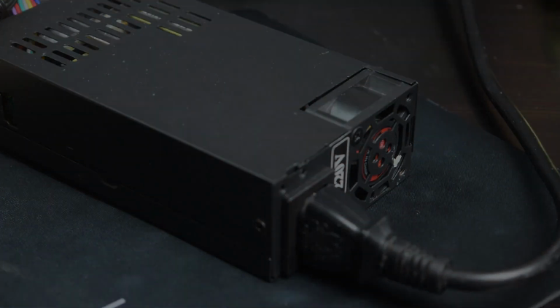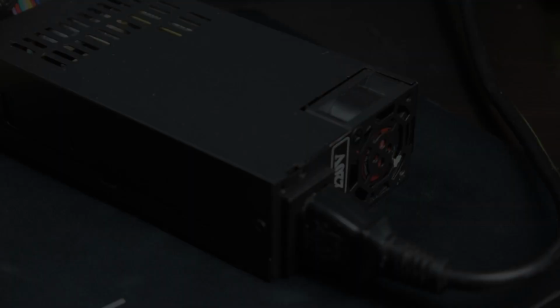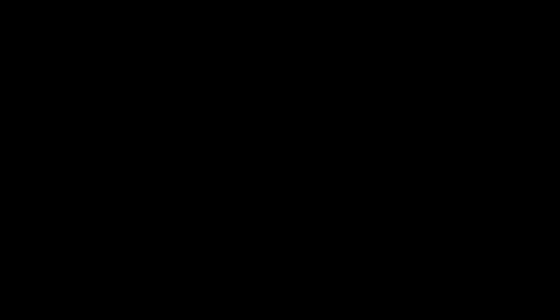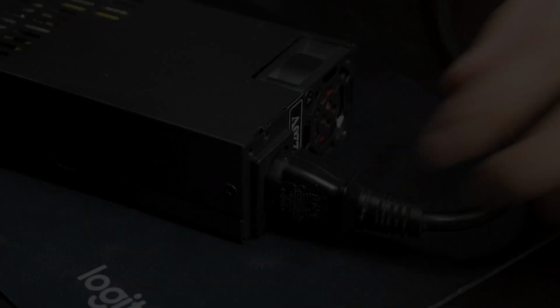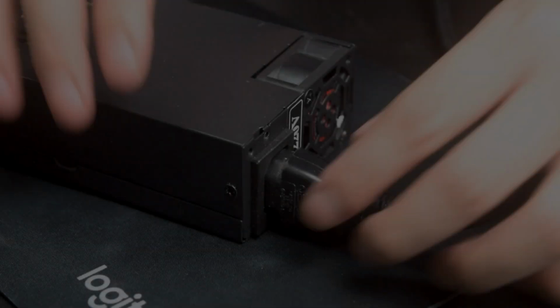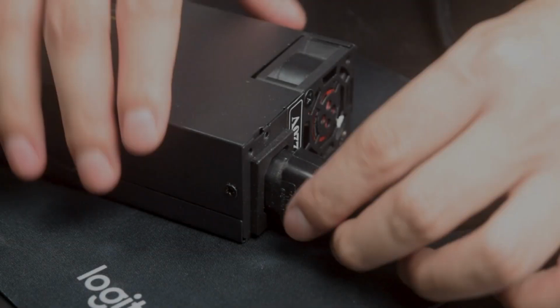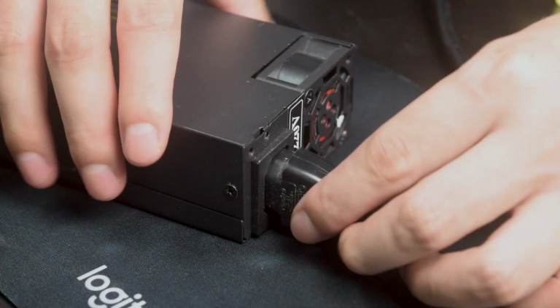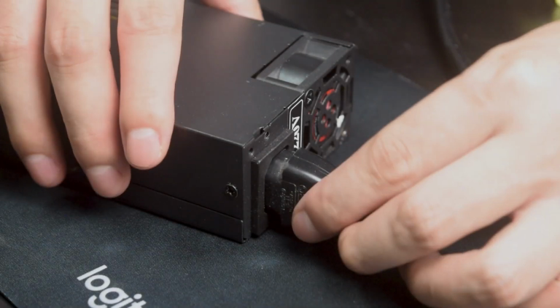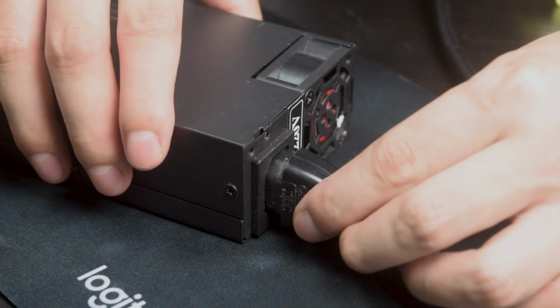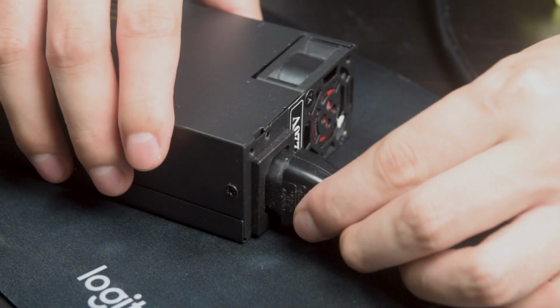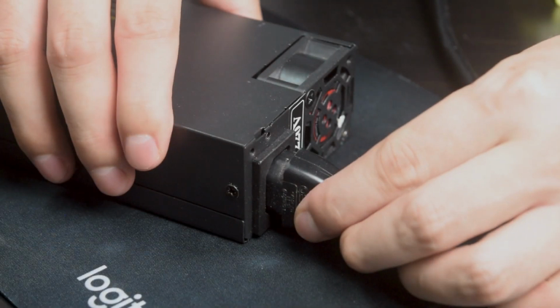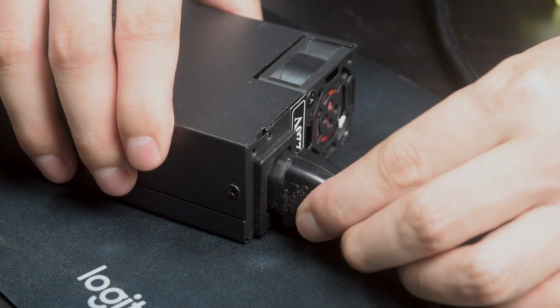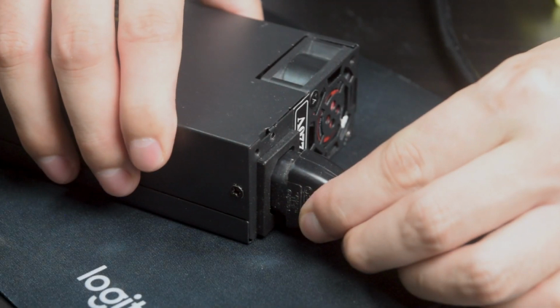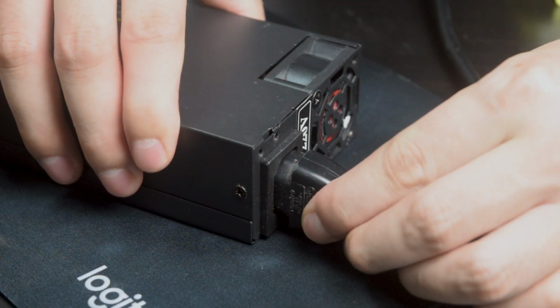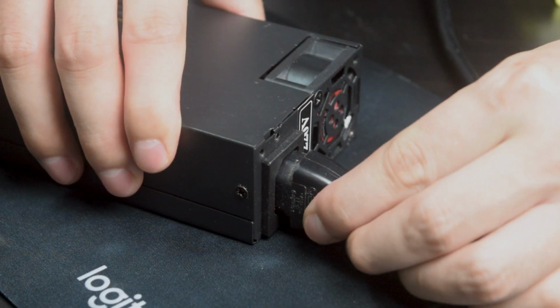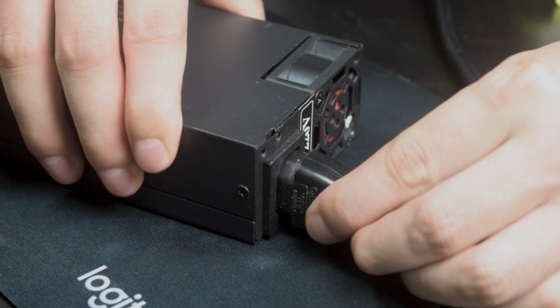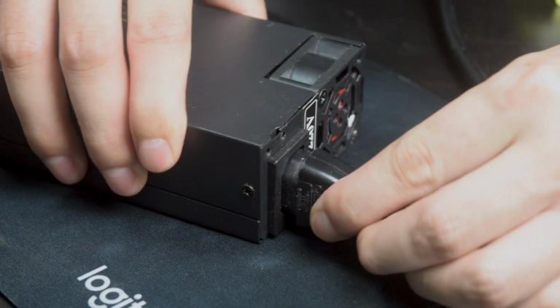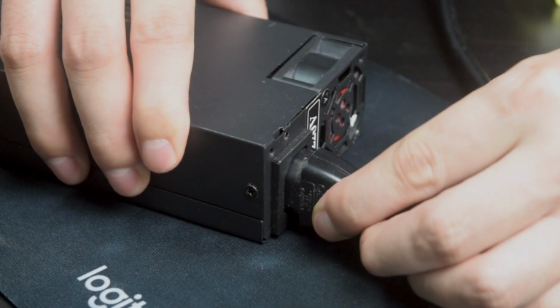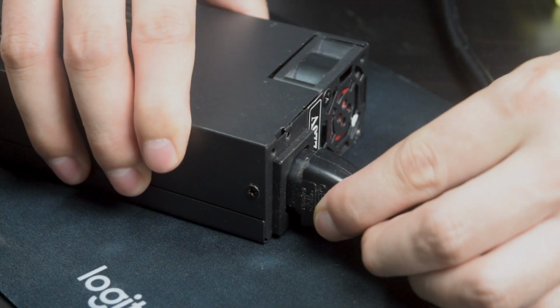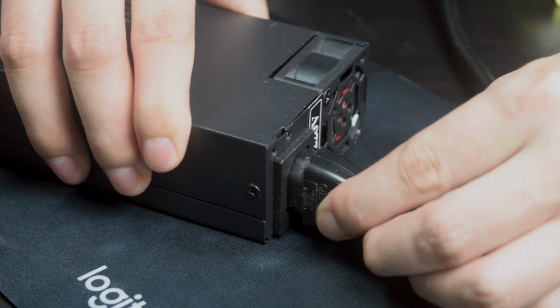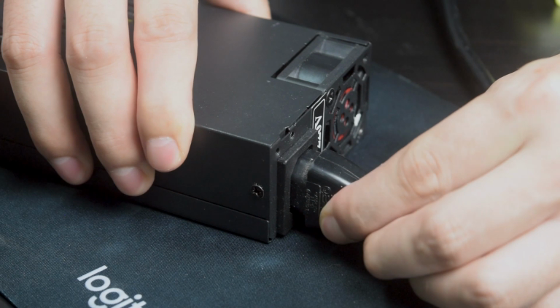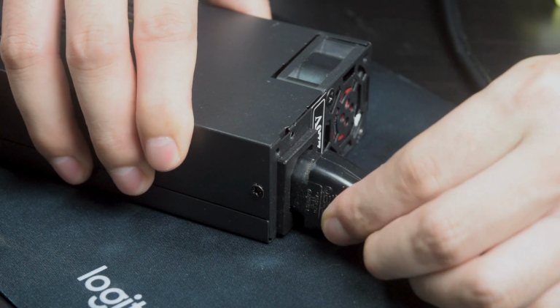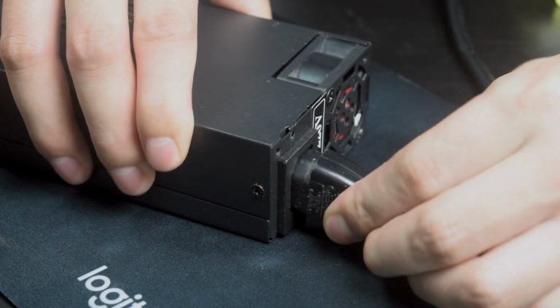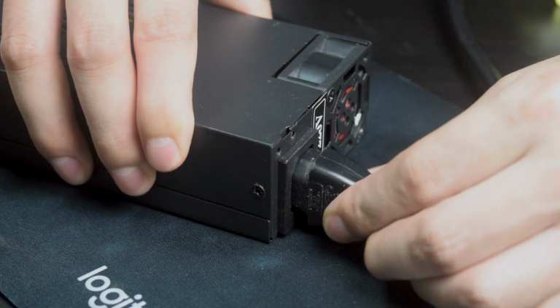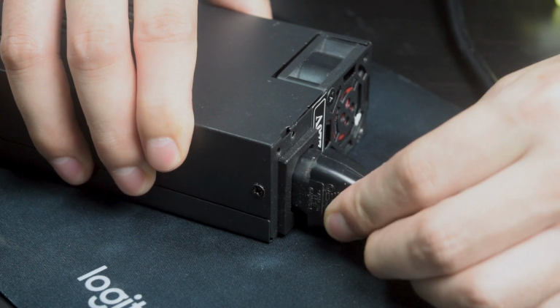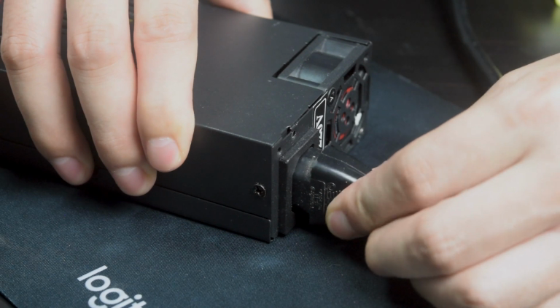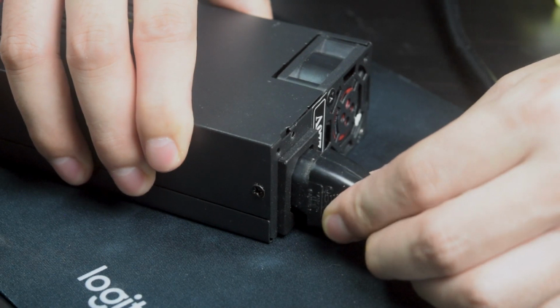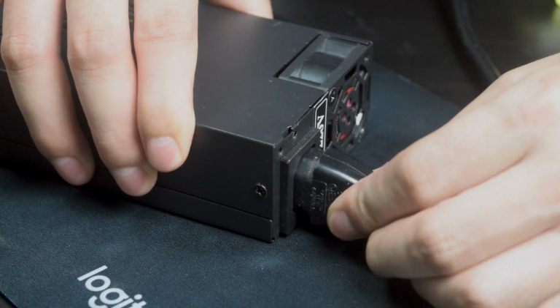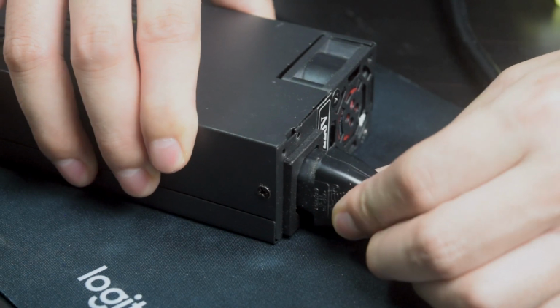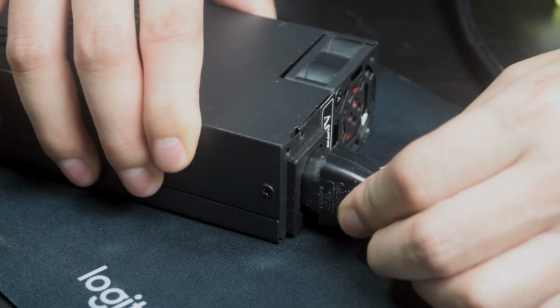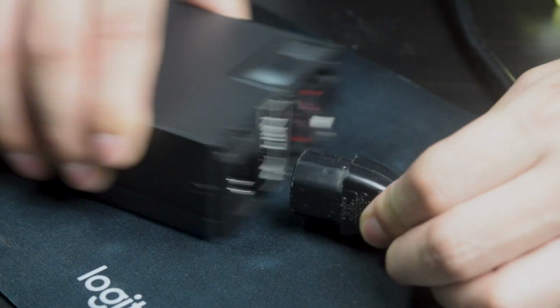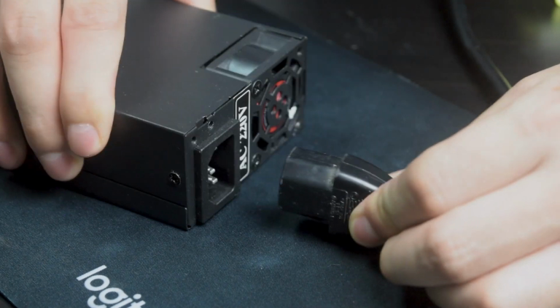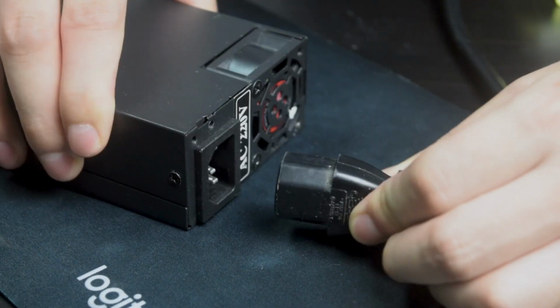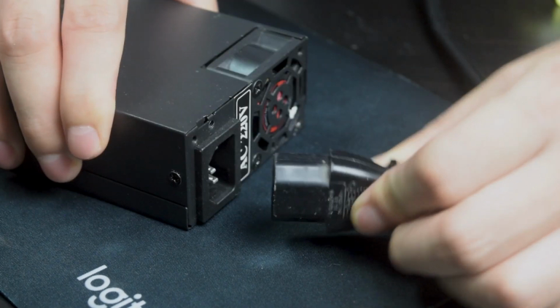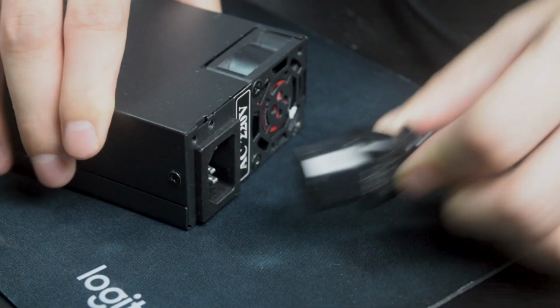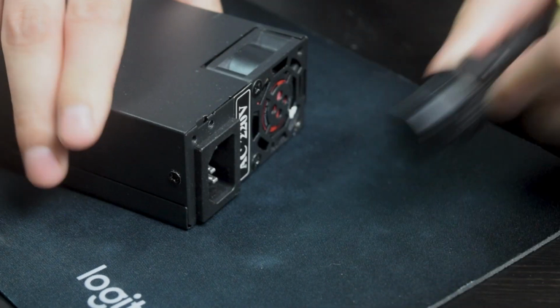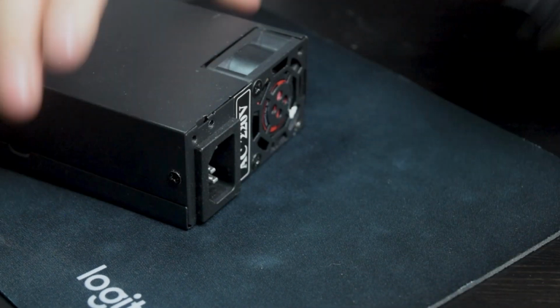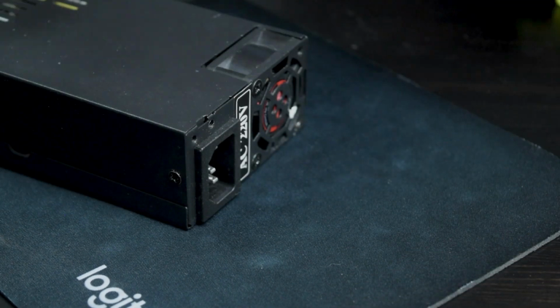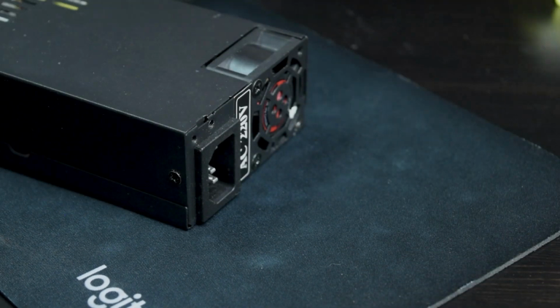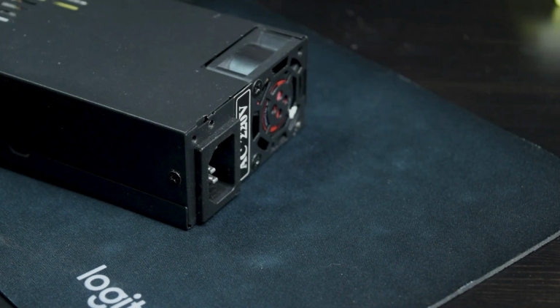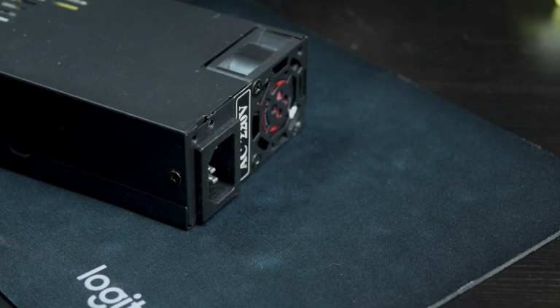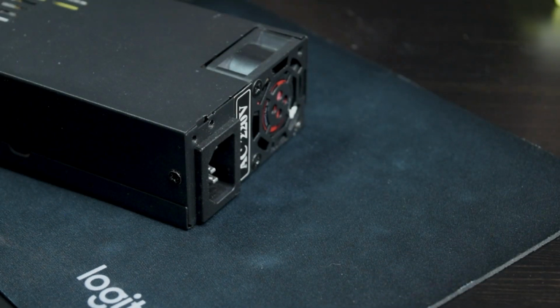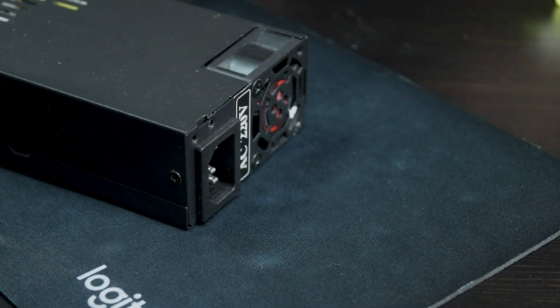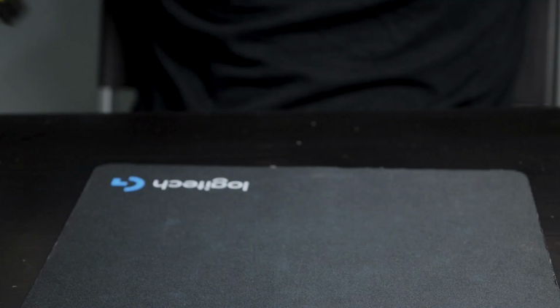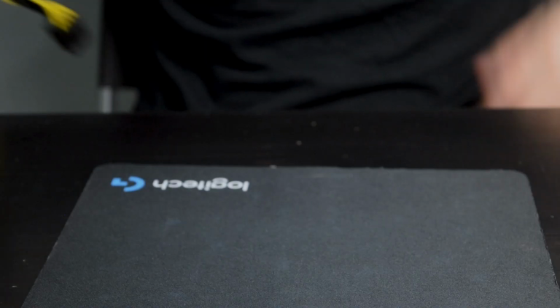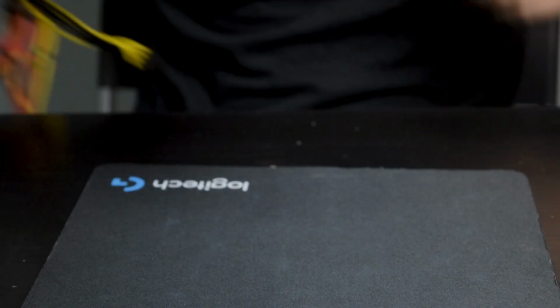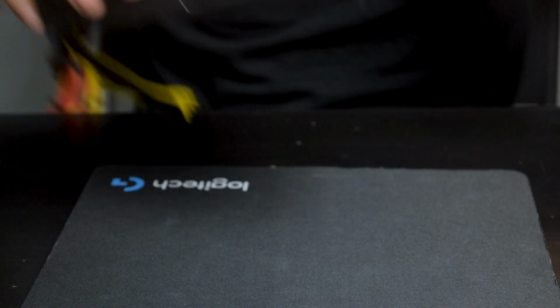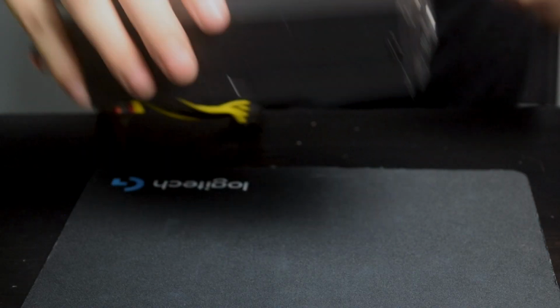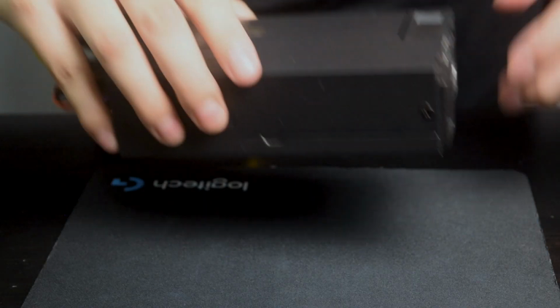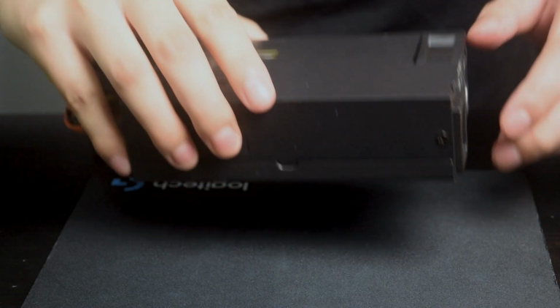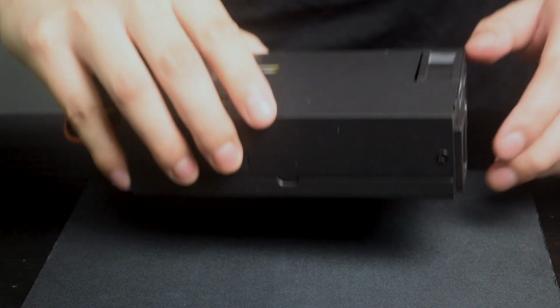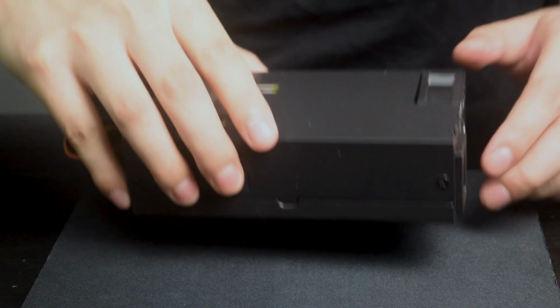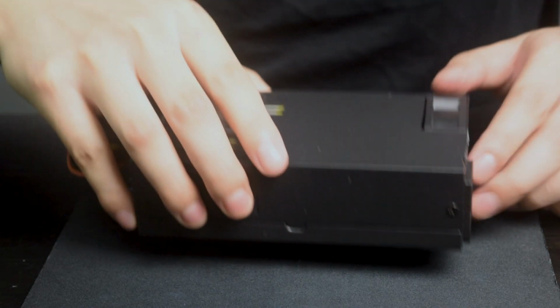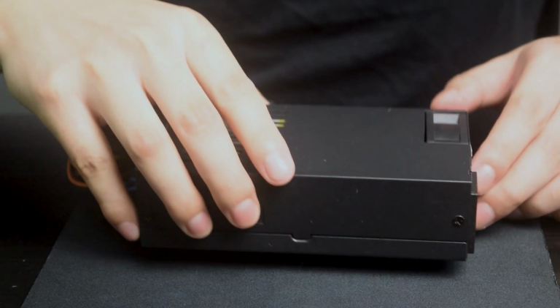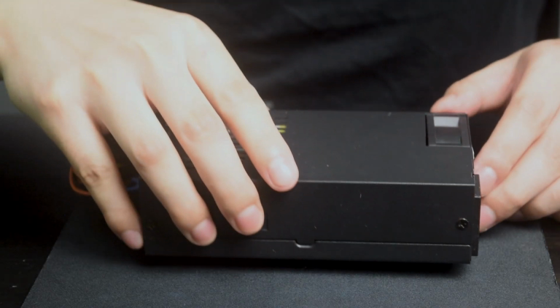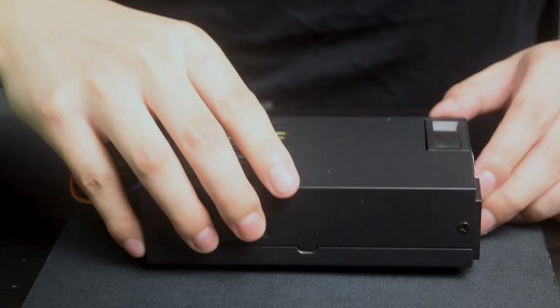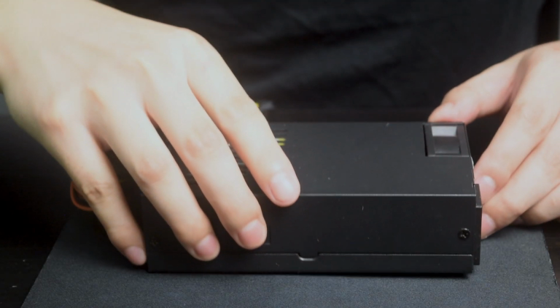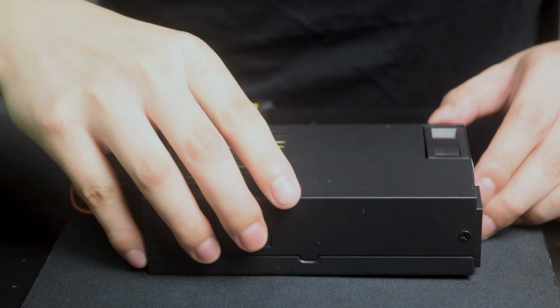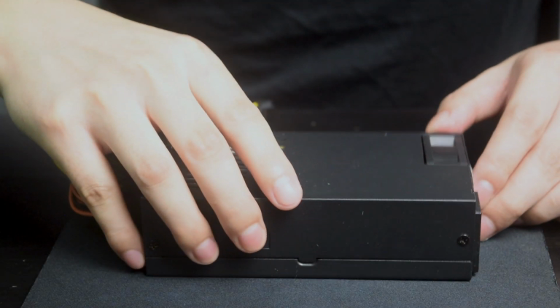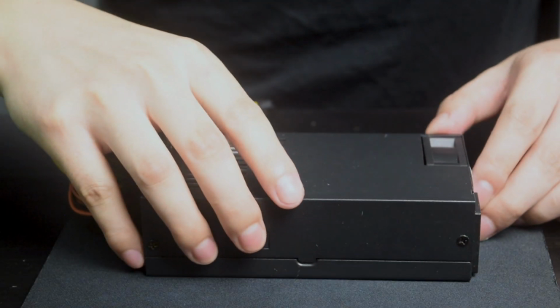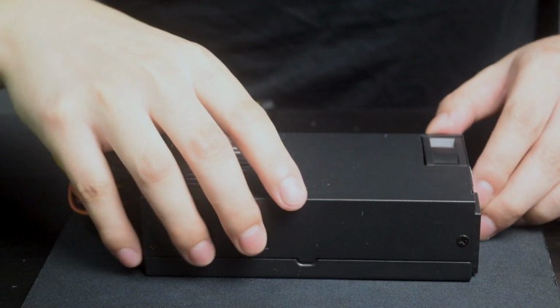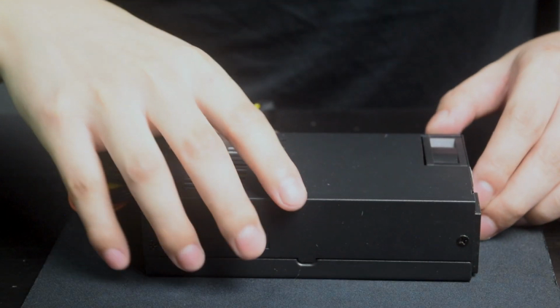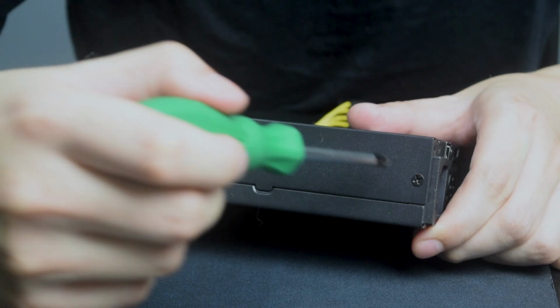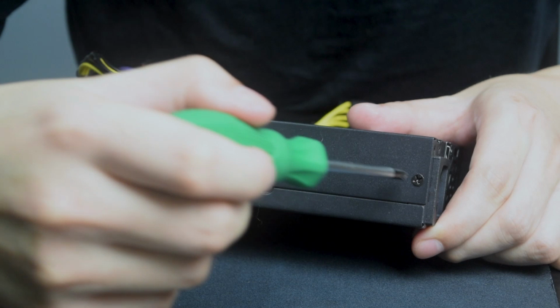In today's video, we are going to replace the original fan with the Noctua fan, which is known for its silent and low noise.